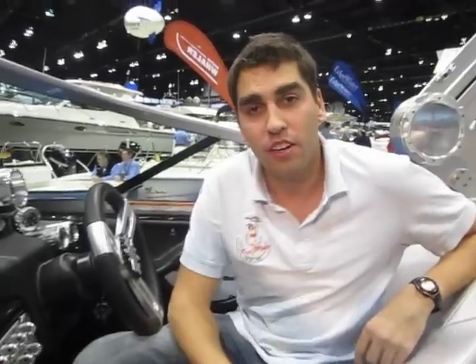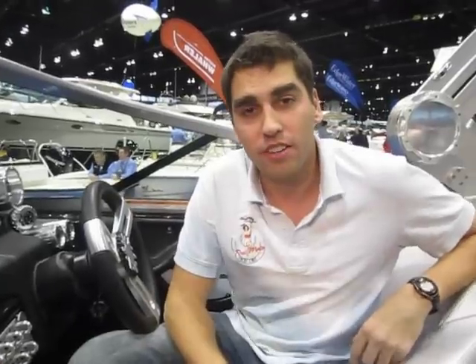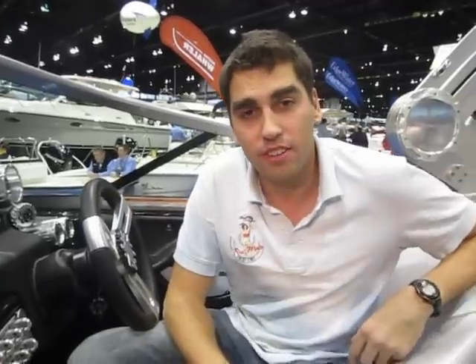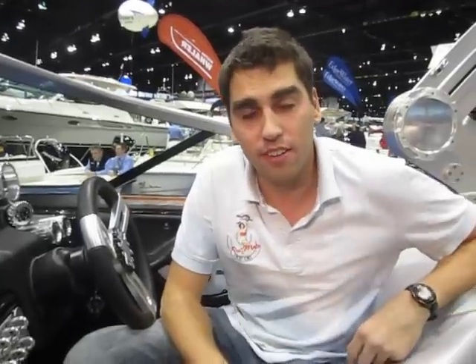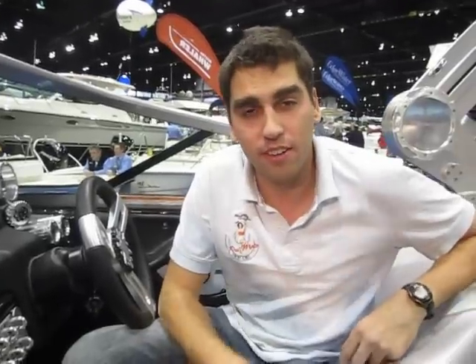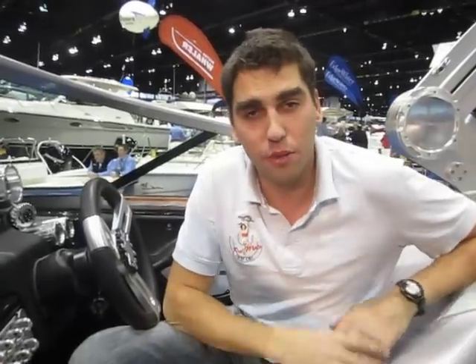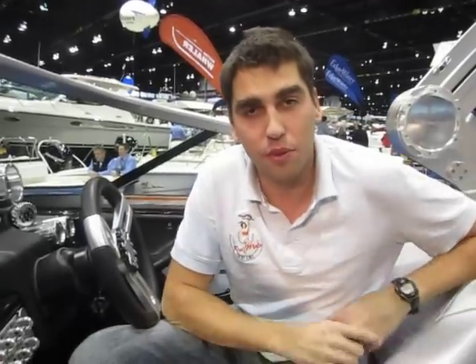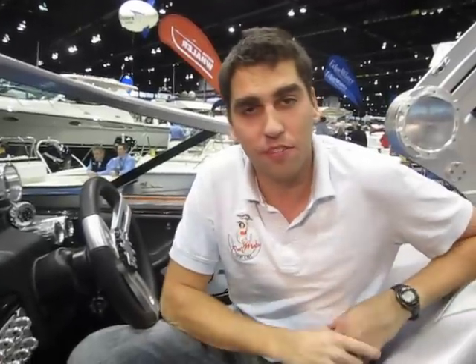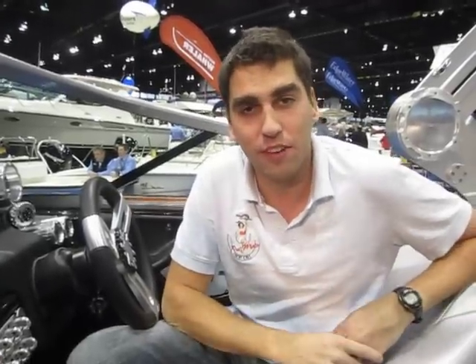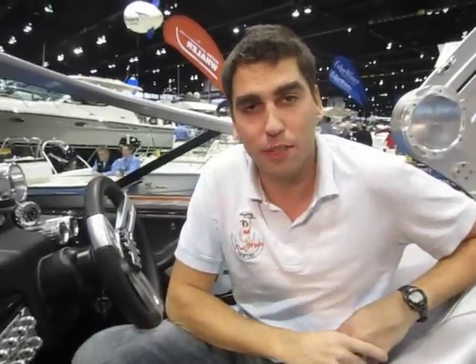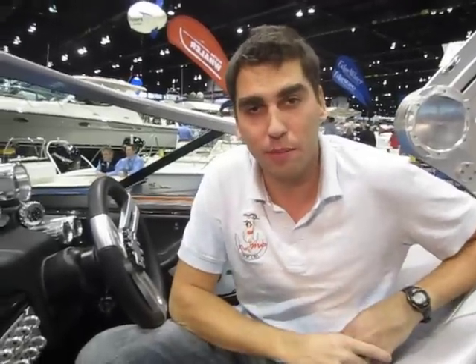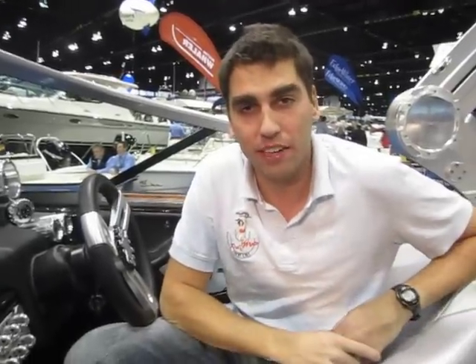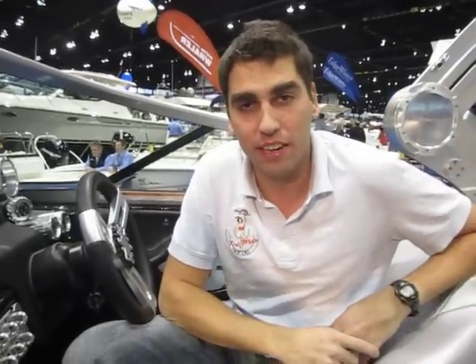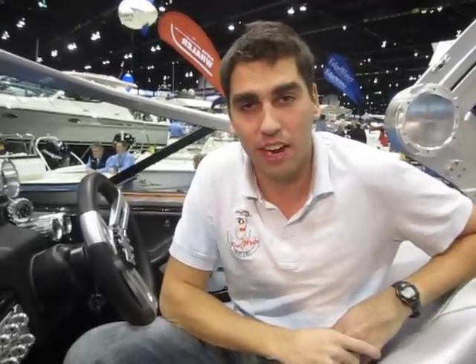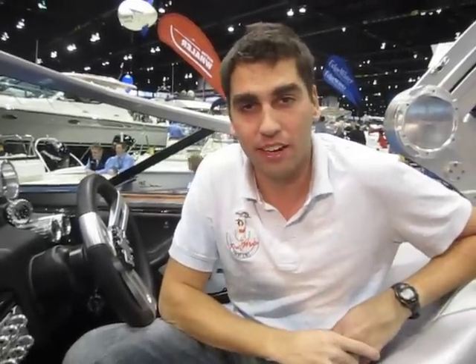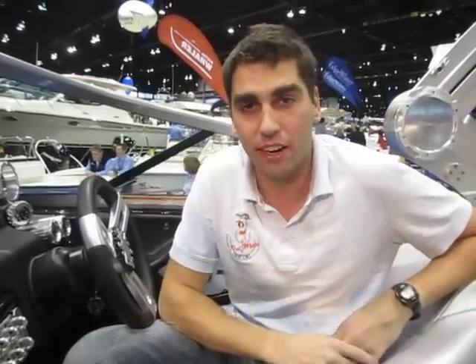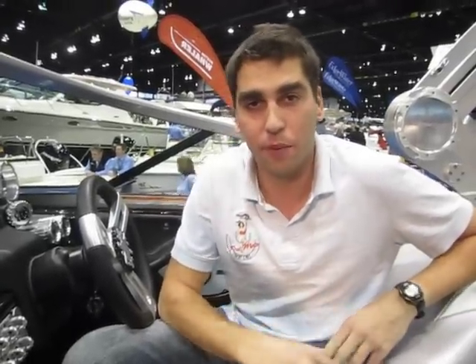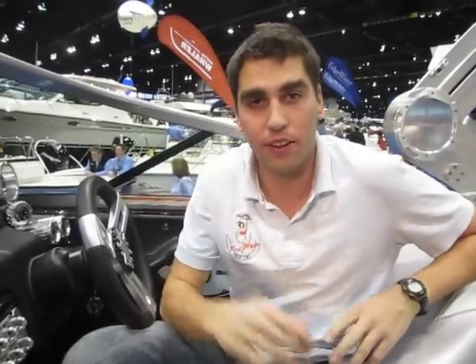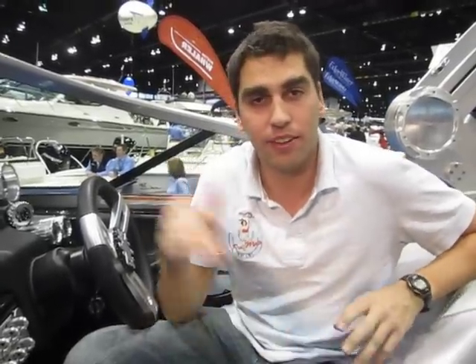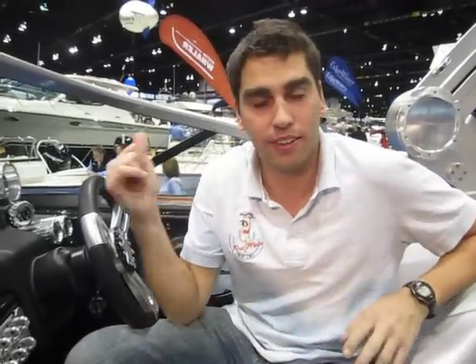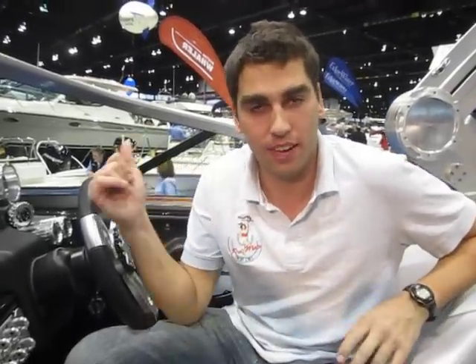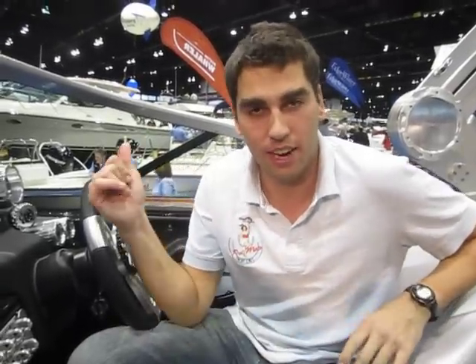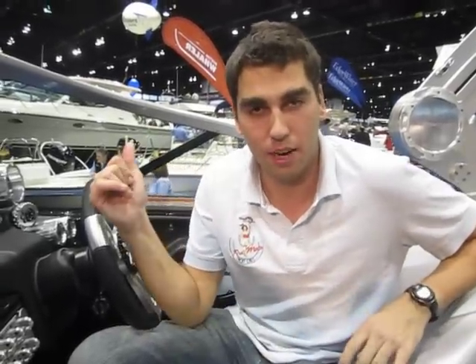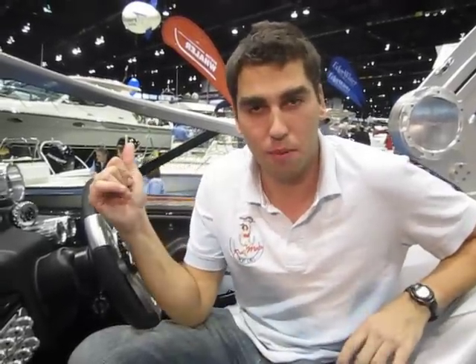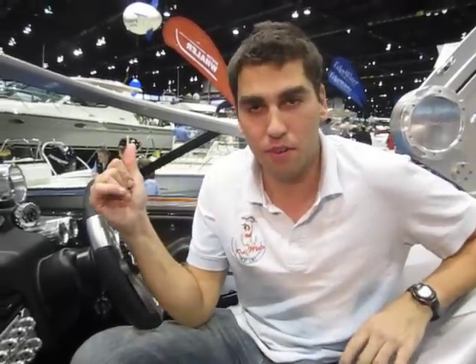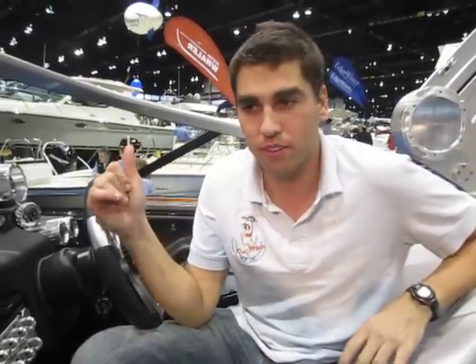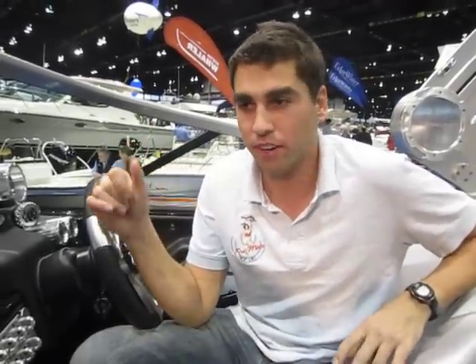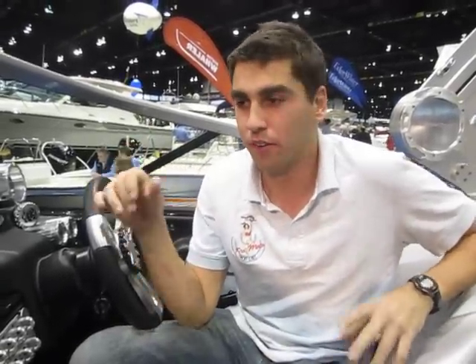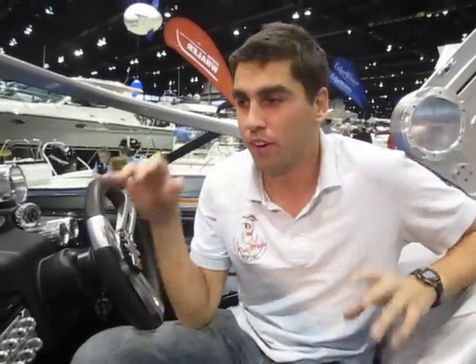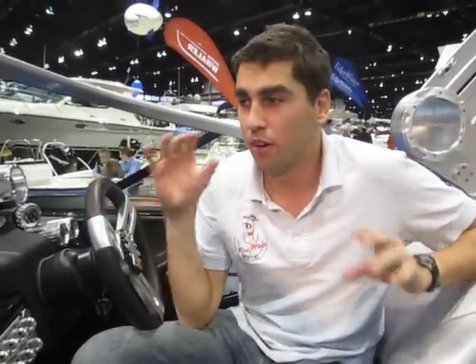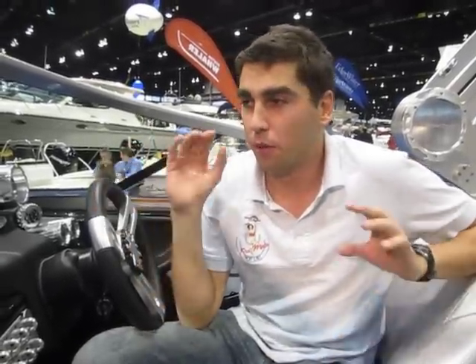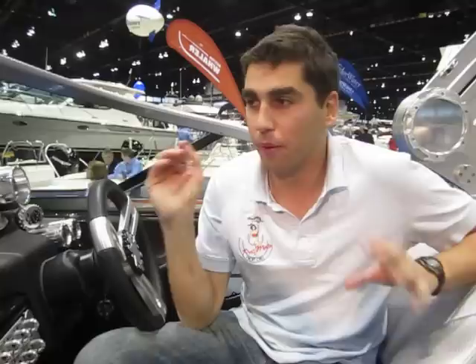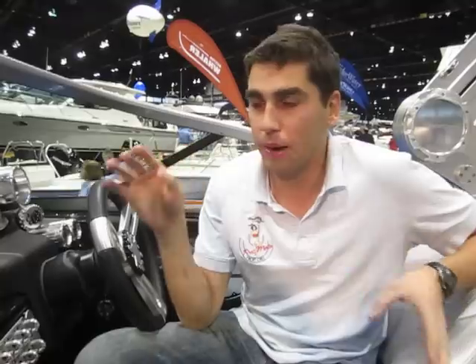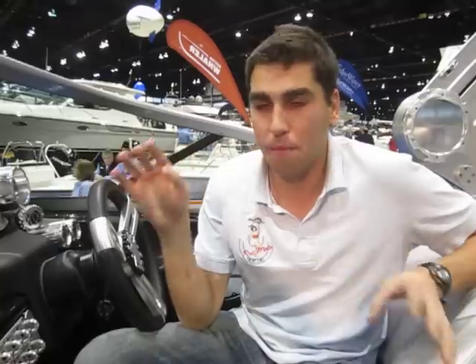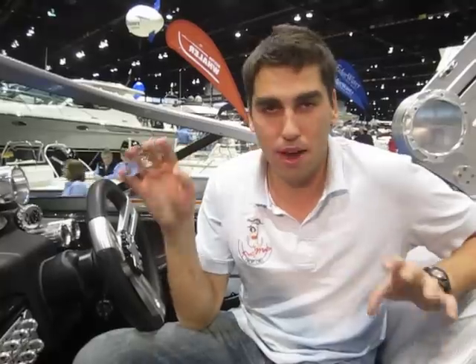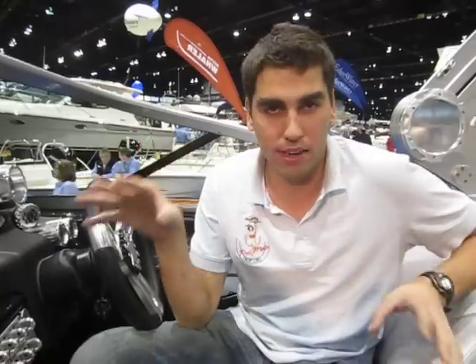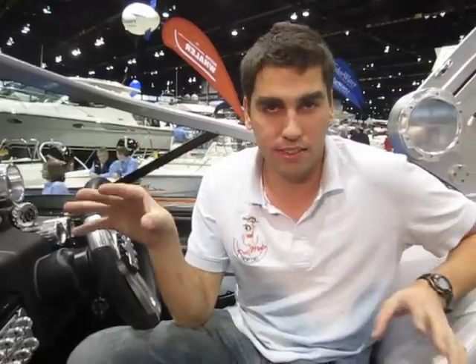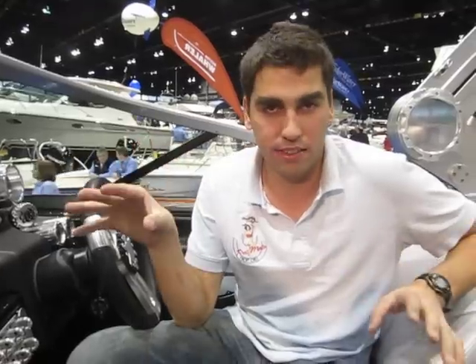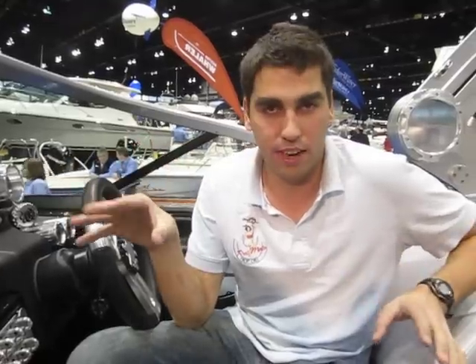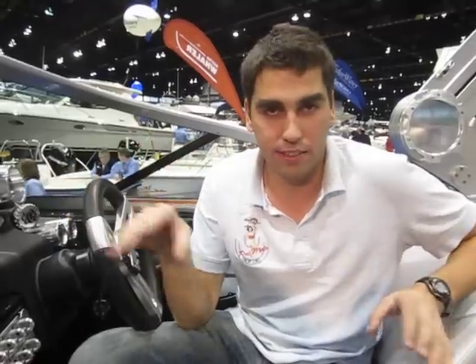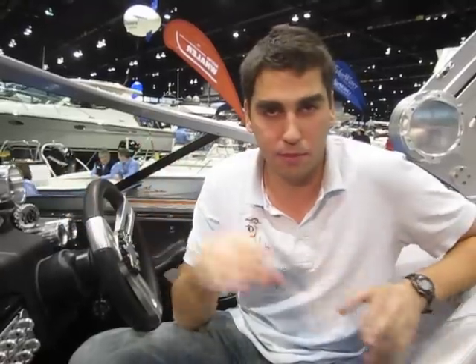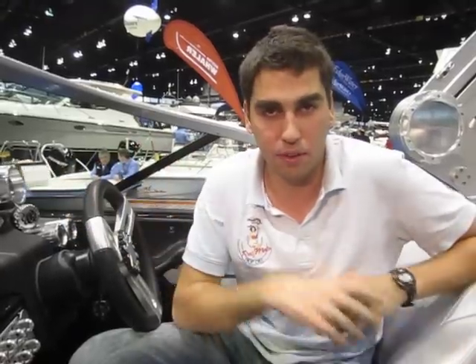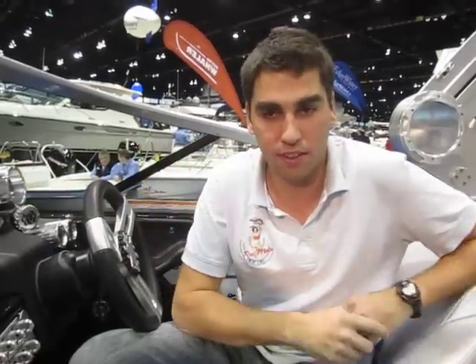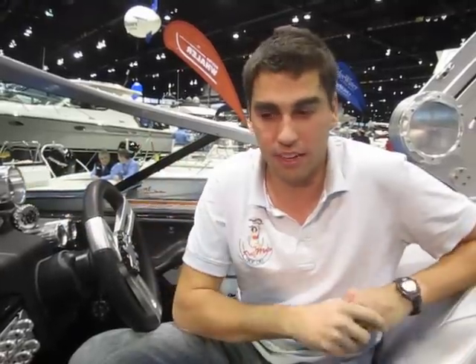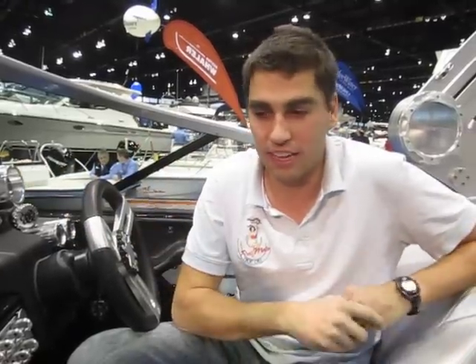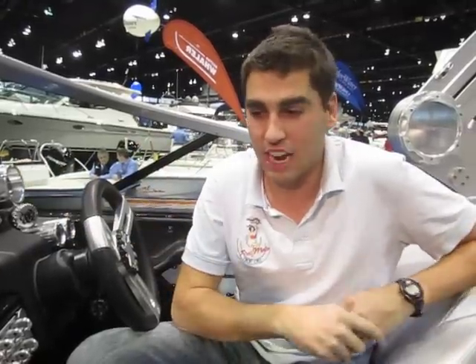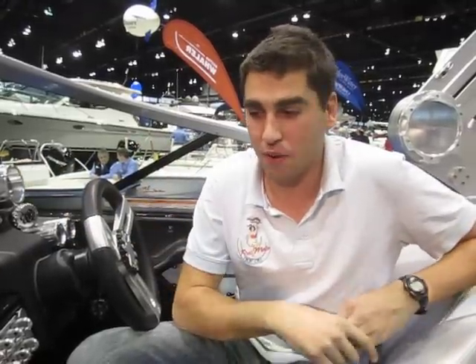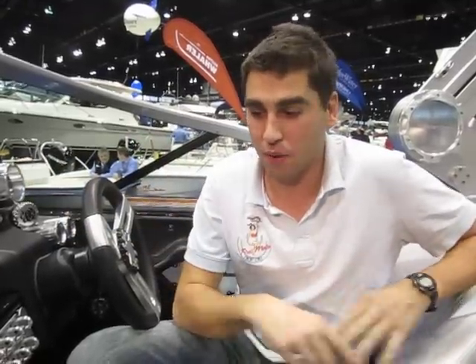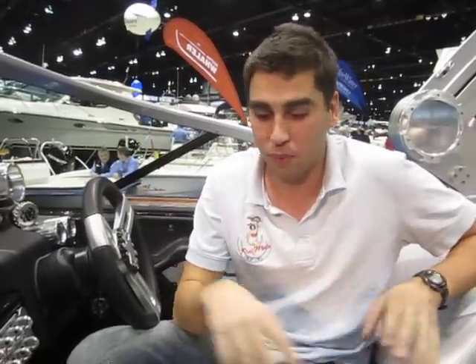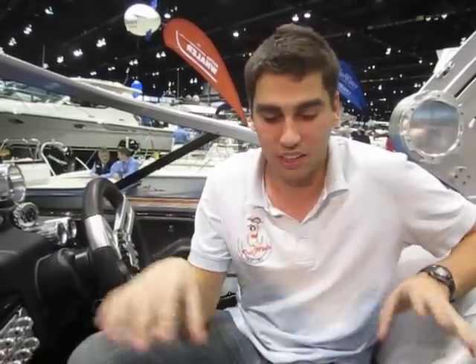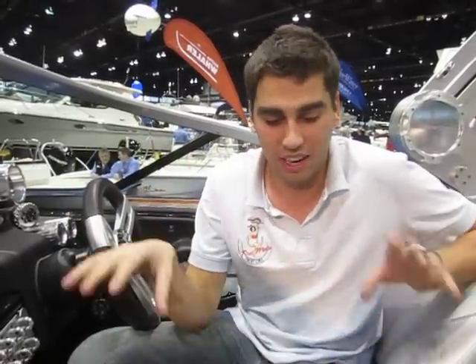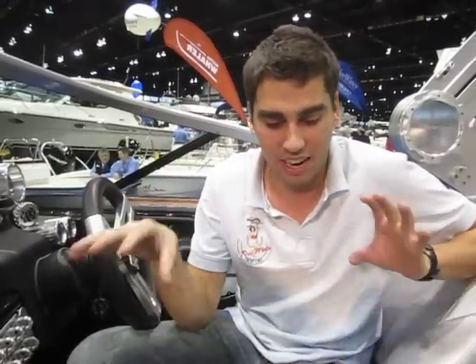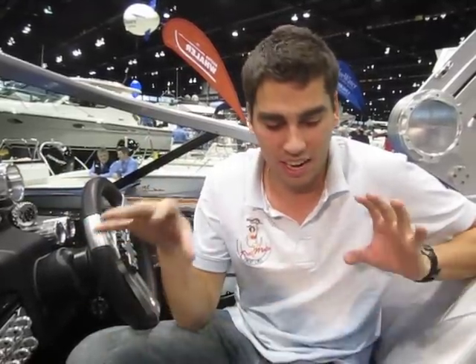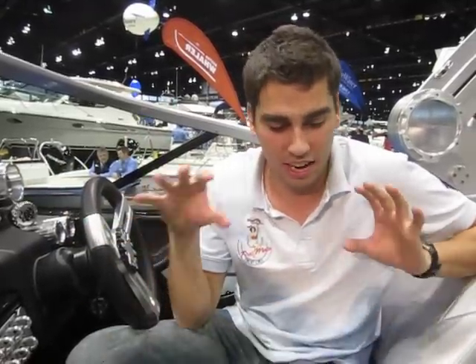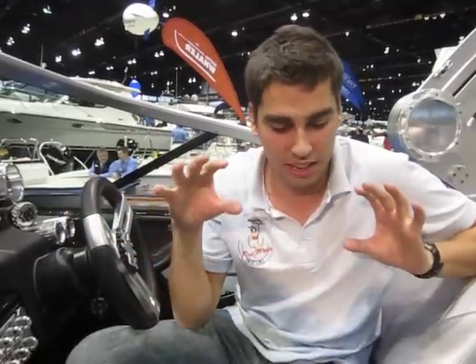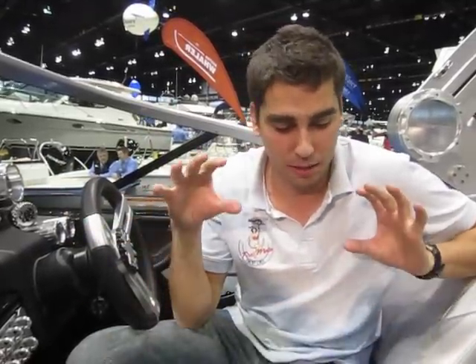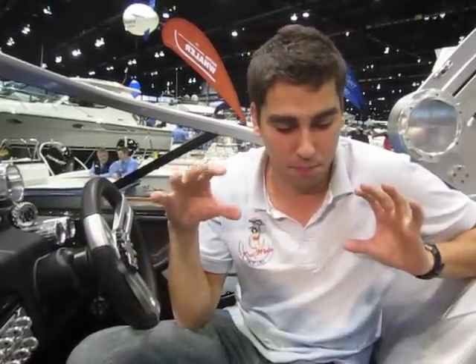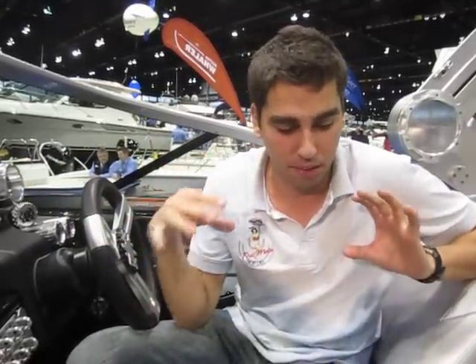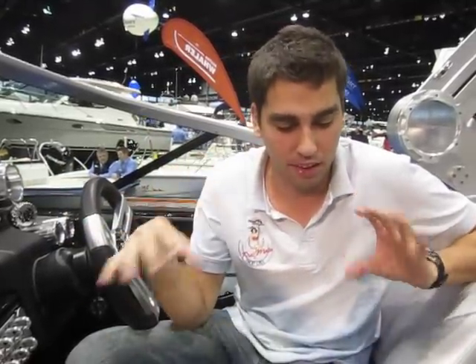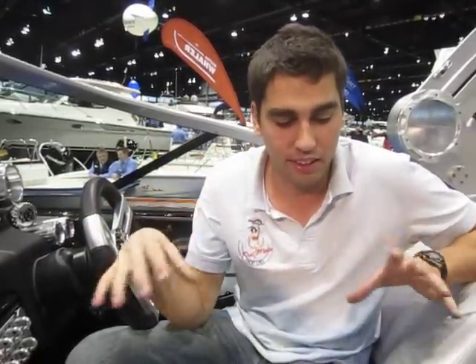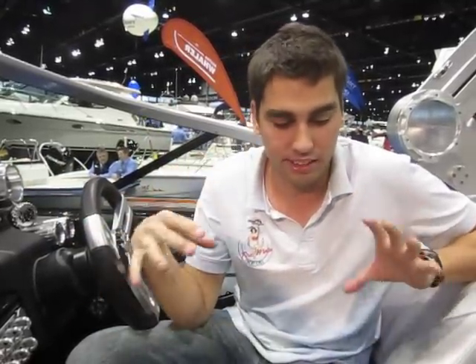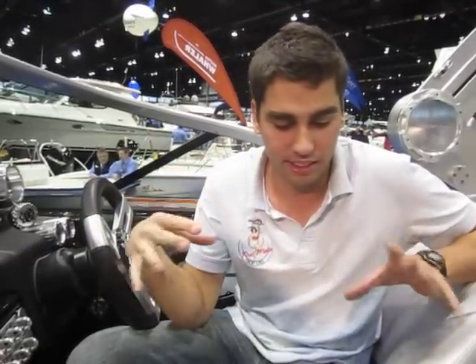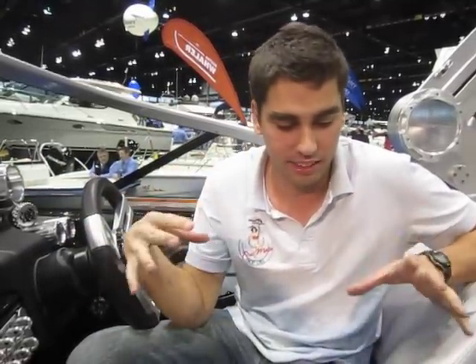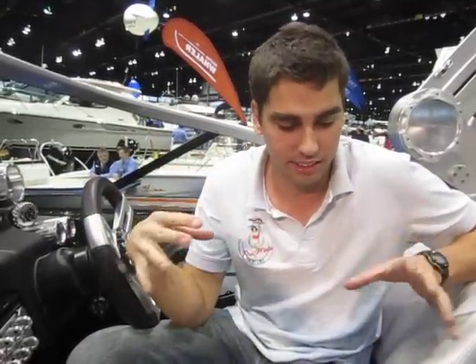Trevor Duke with First Mate Yacht here at the Chicago Boat Show. We're at MasterCraft's booth right now and we are on the Parks Edition.